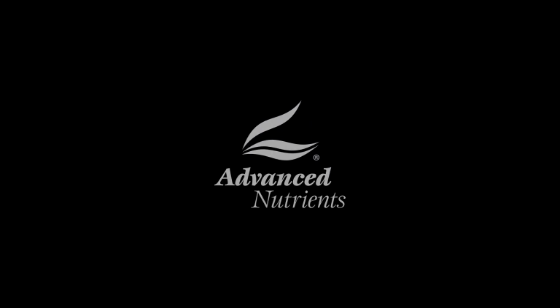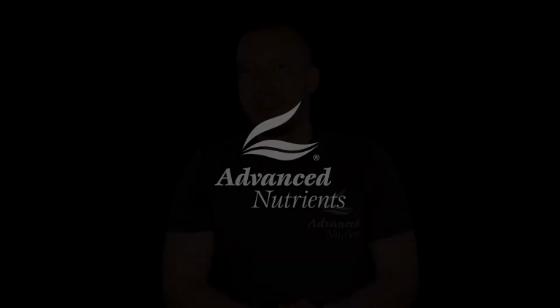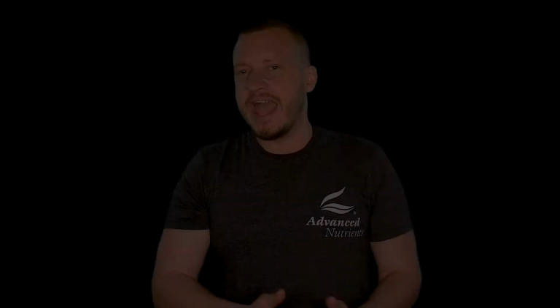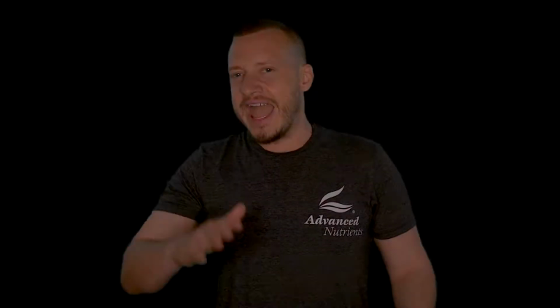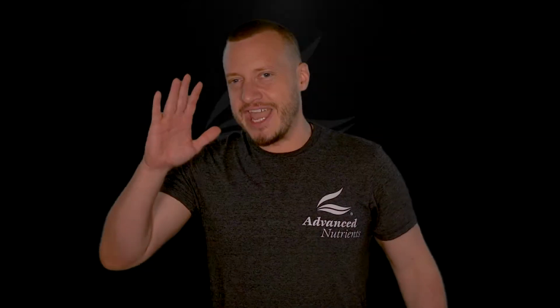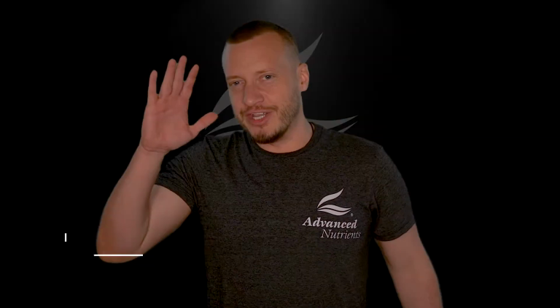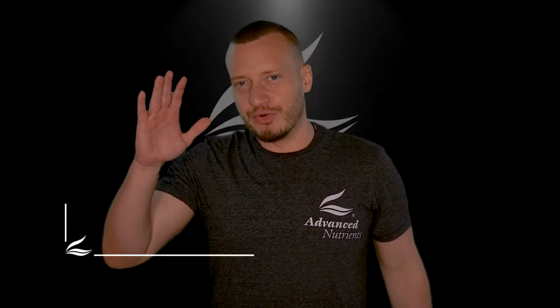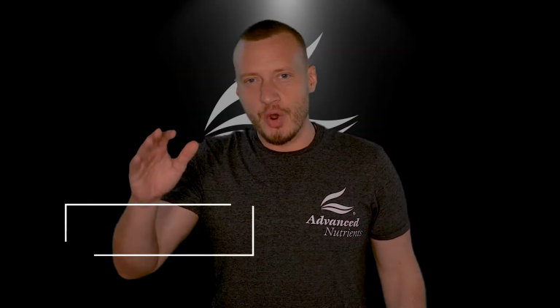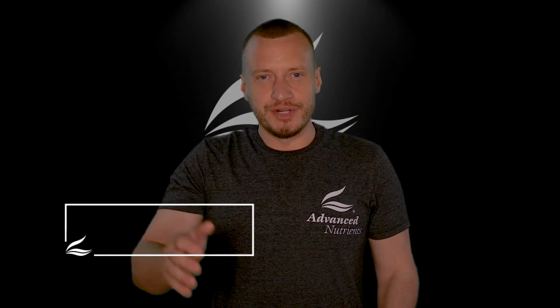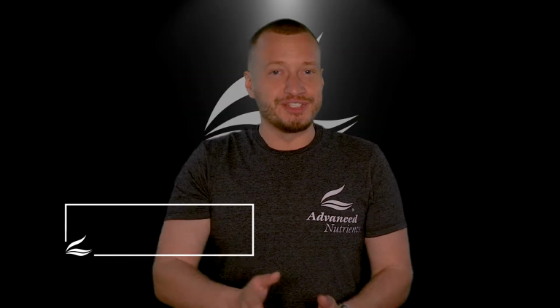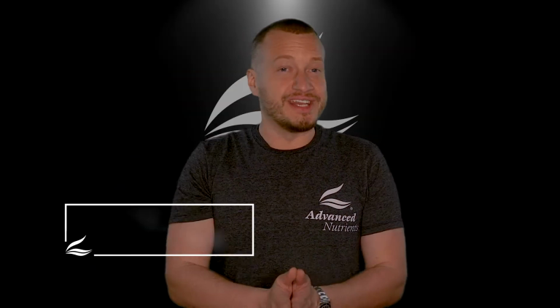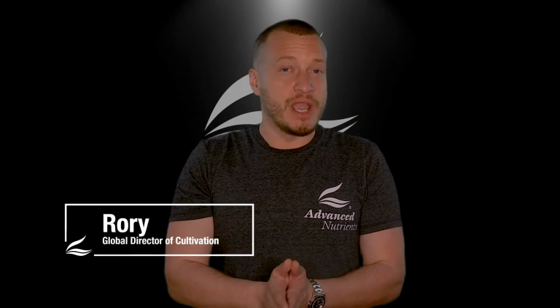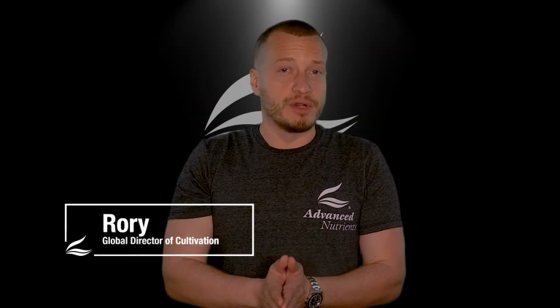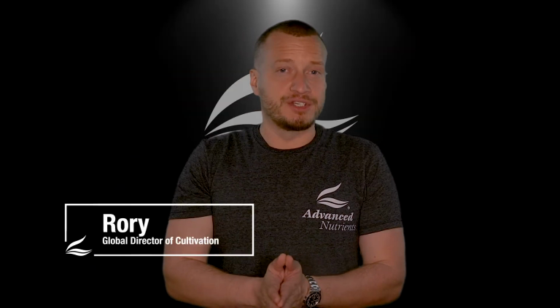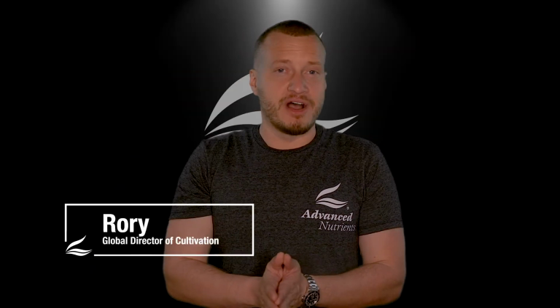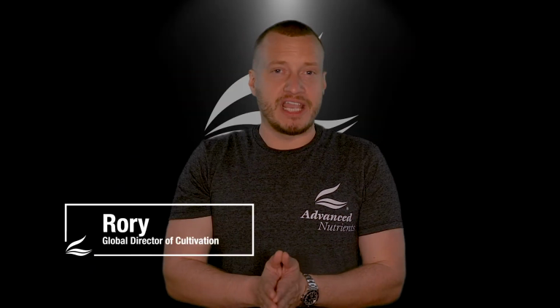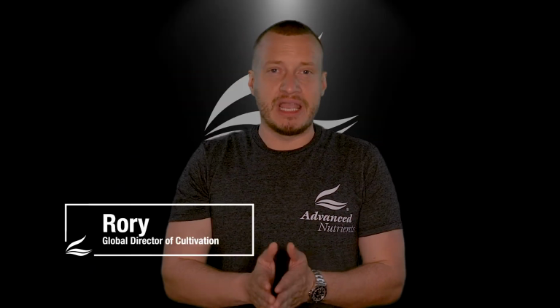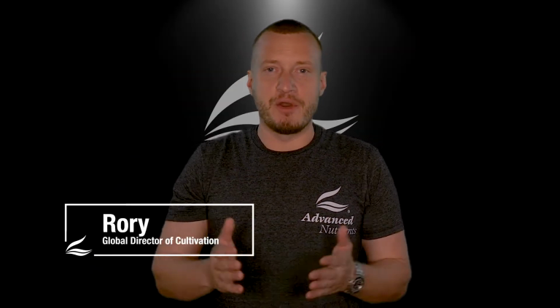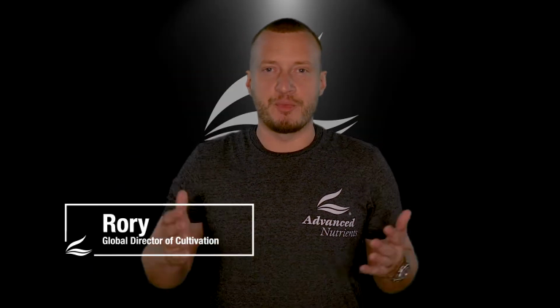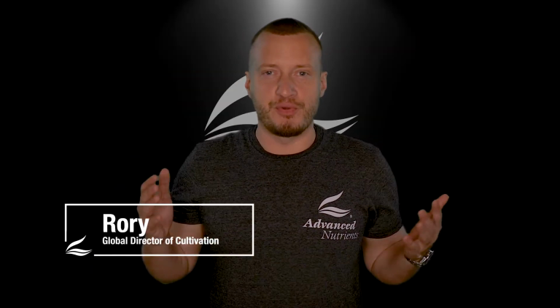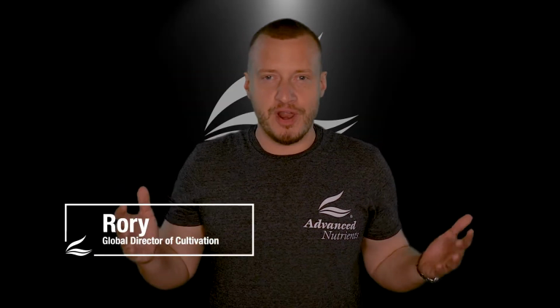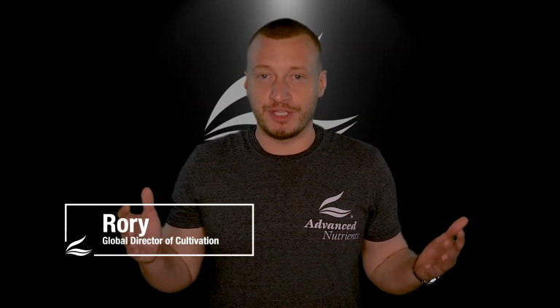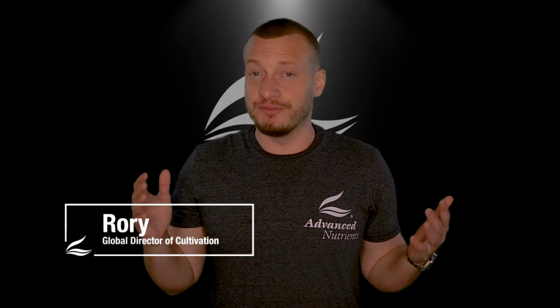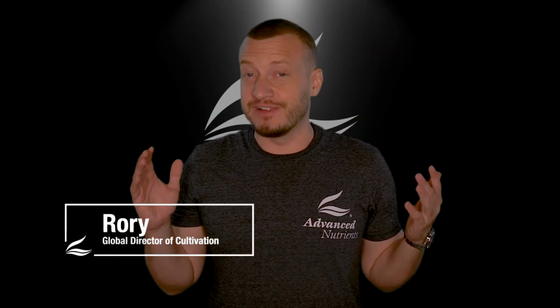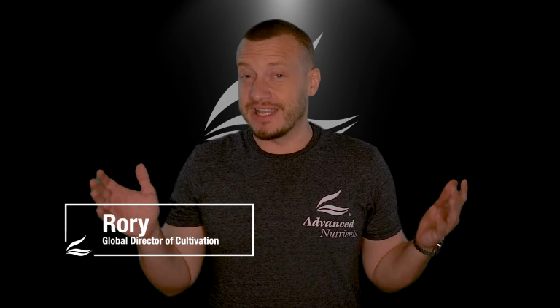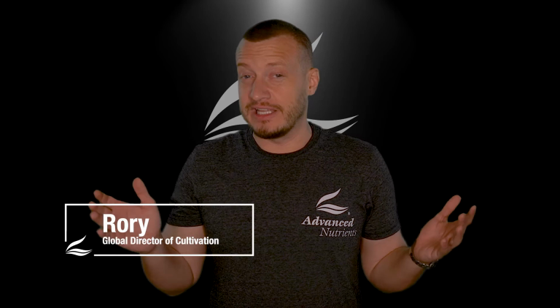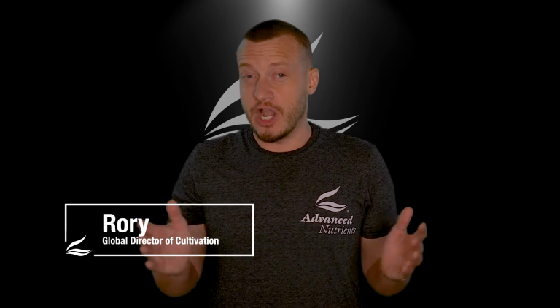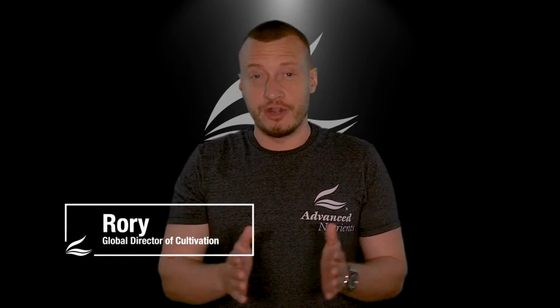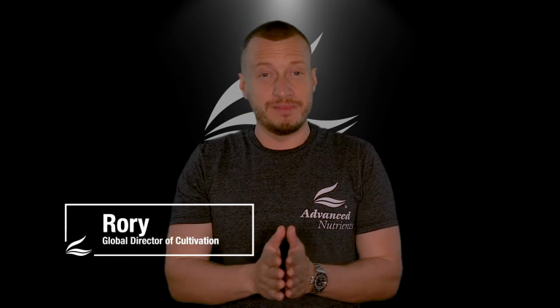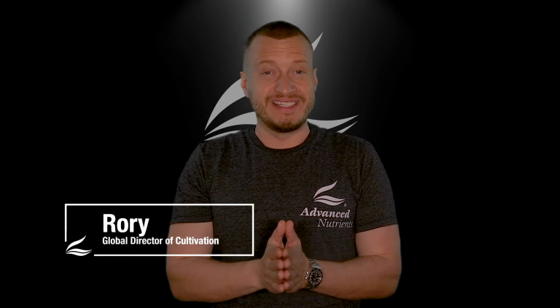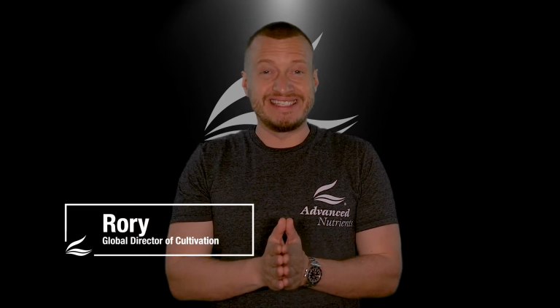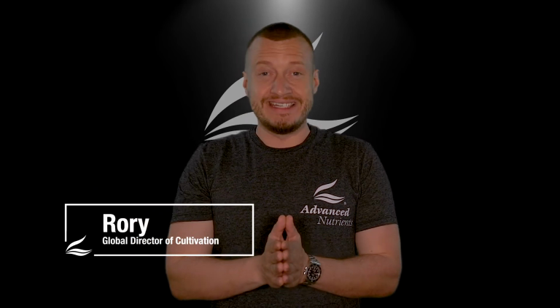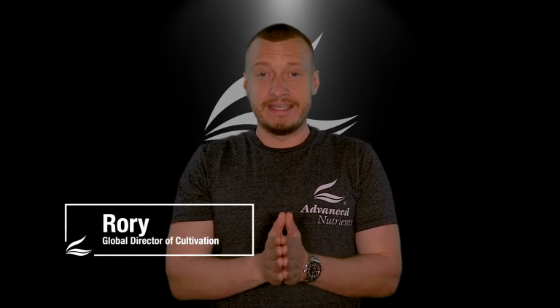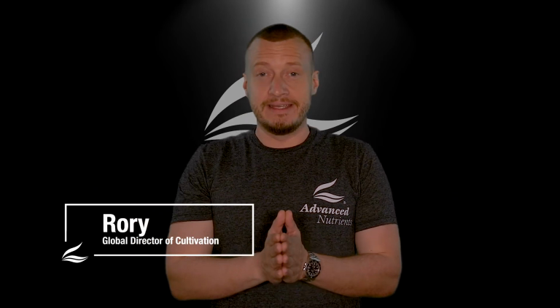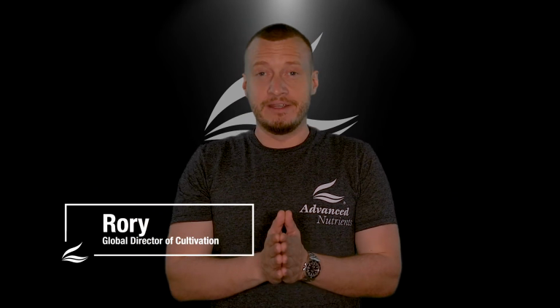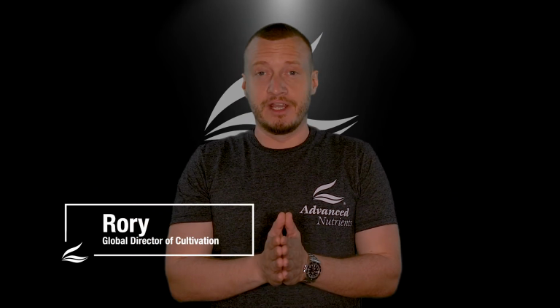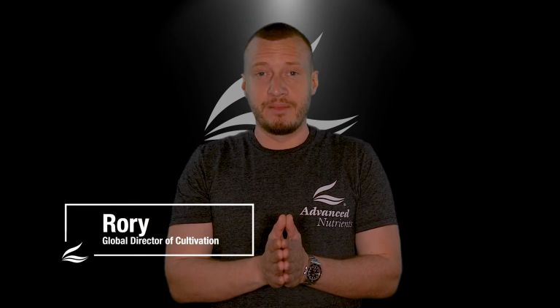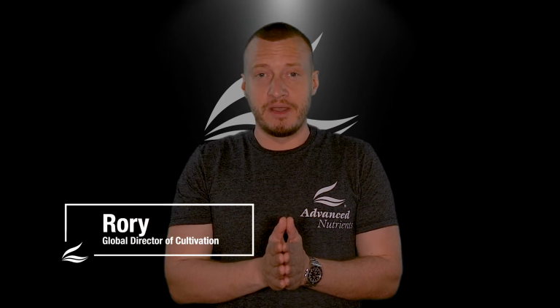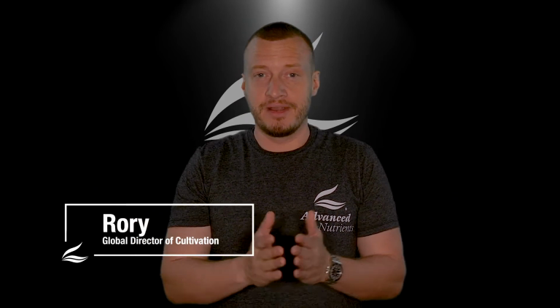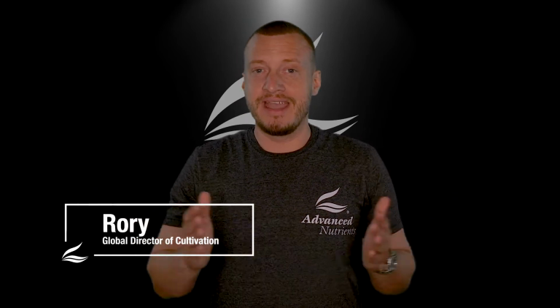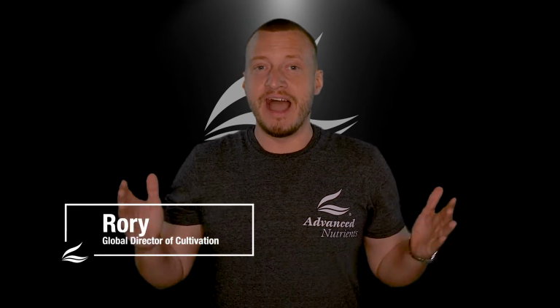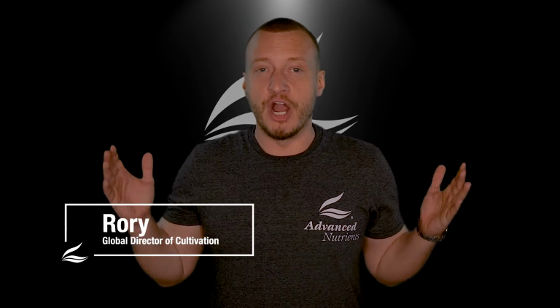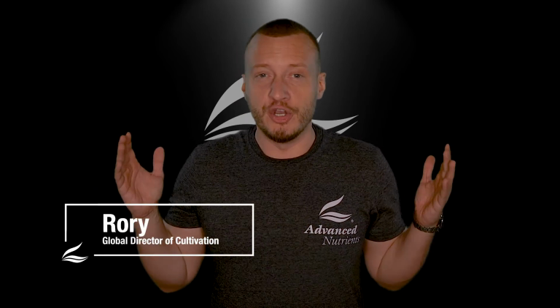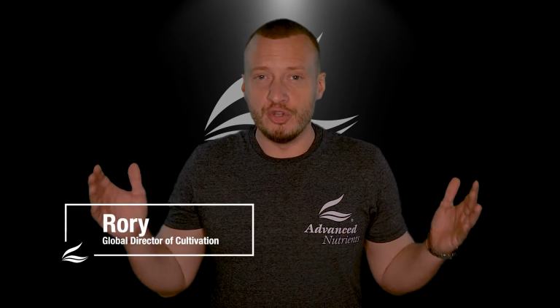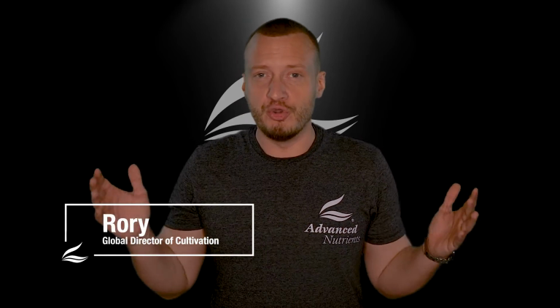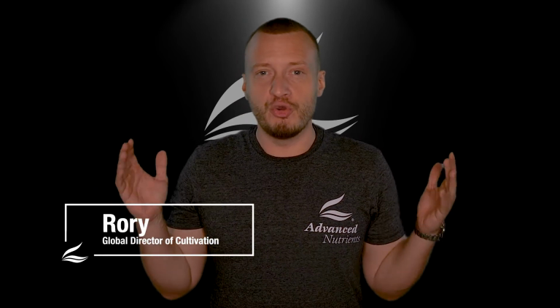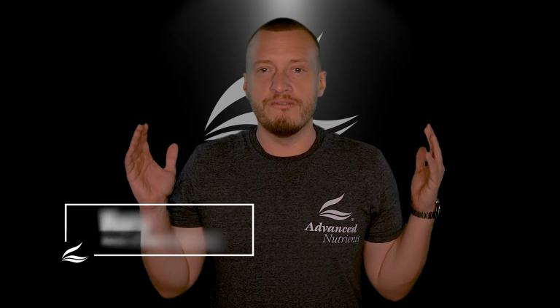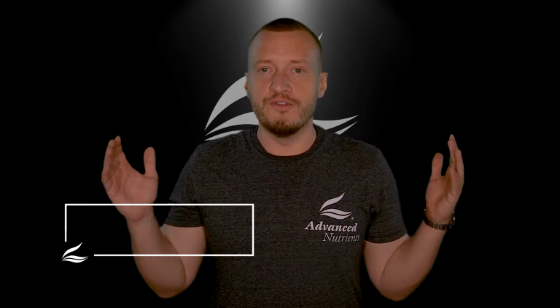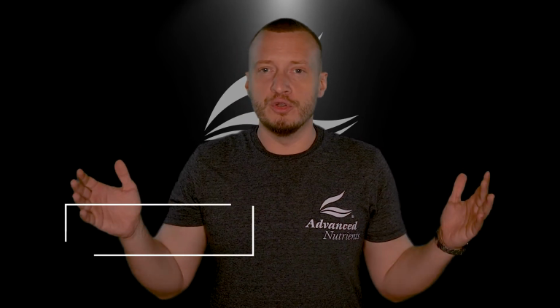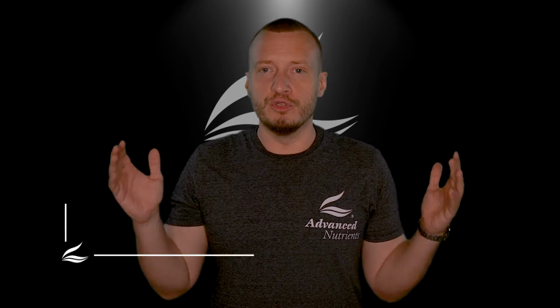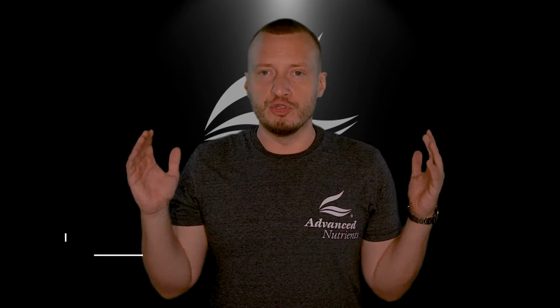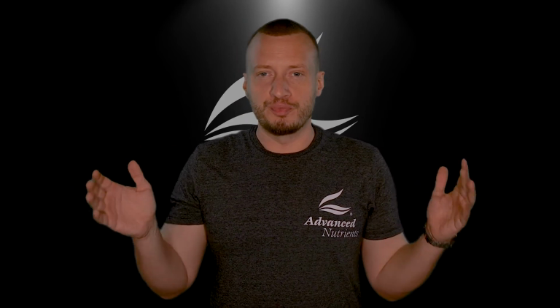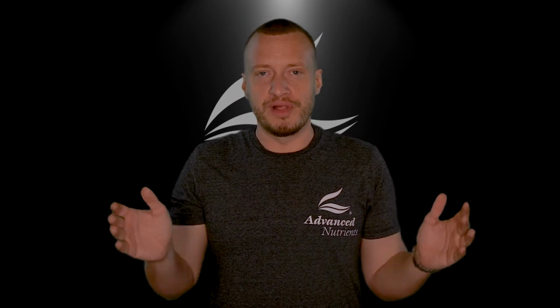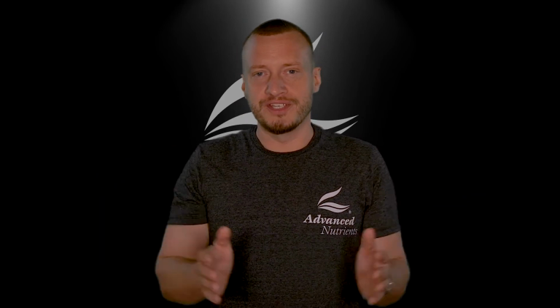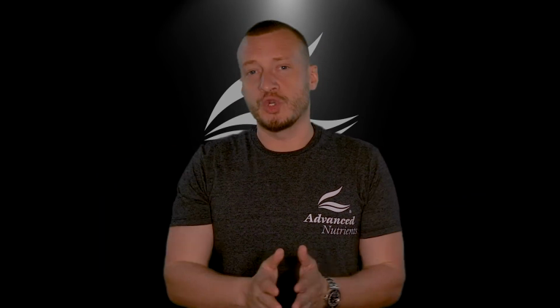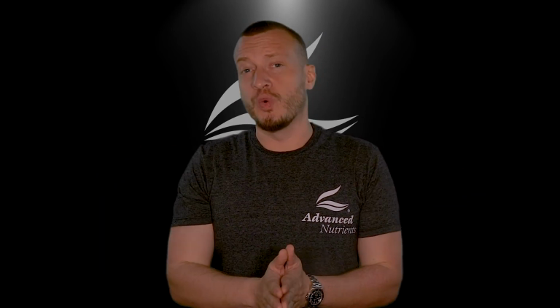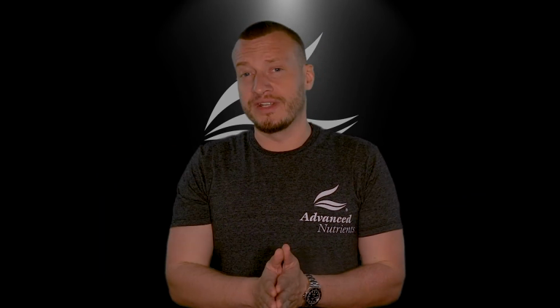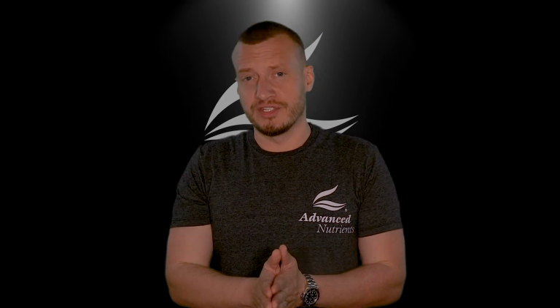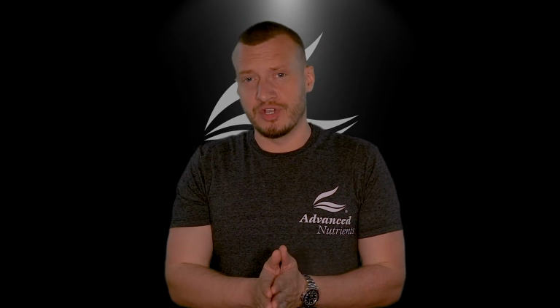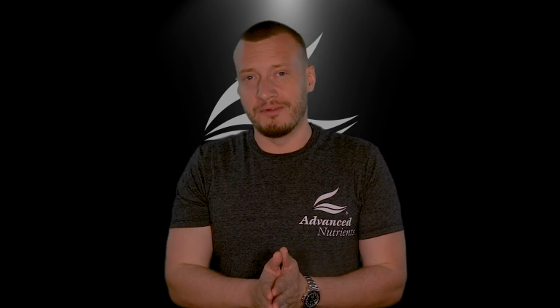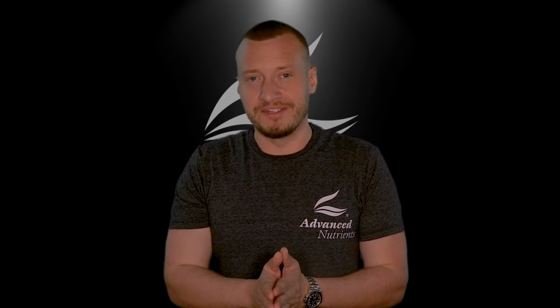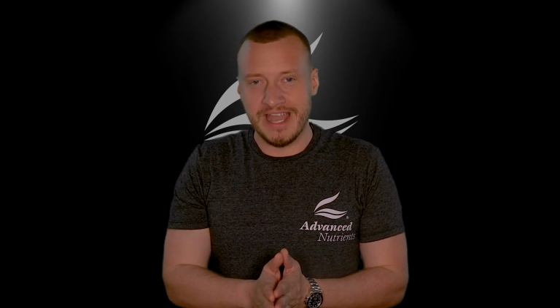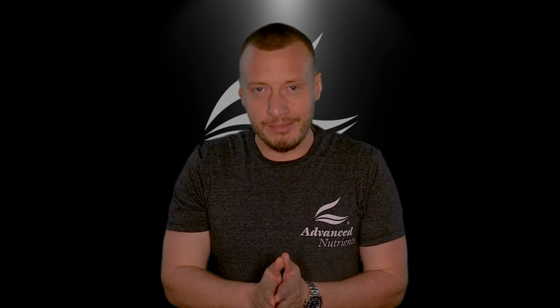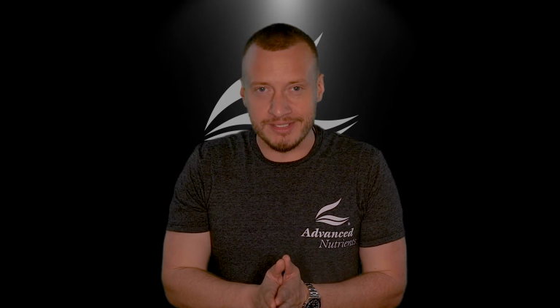Hey growers, today we're talking about a product you've likely already been seeing and hearing about: our new Voodoo Juice Plus quick dissolve tablets.